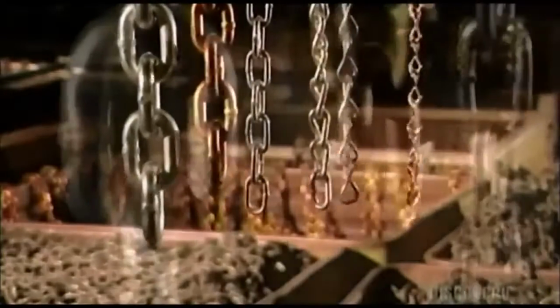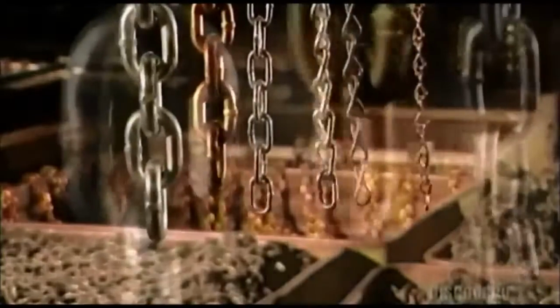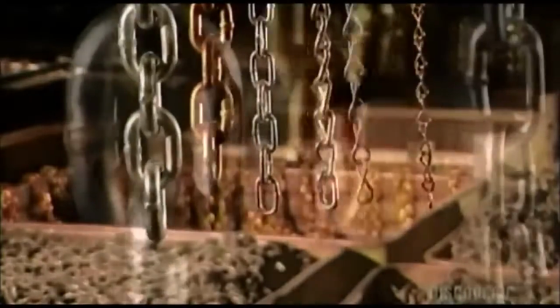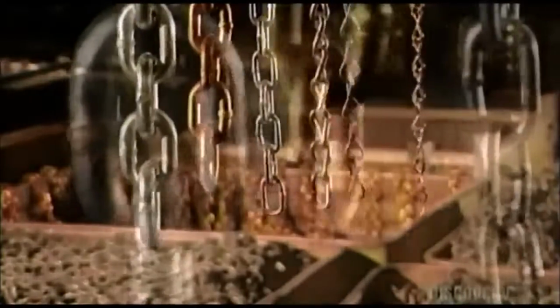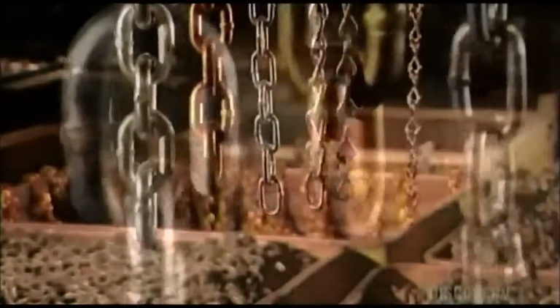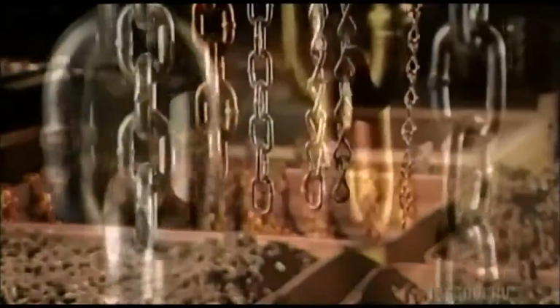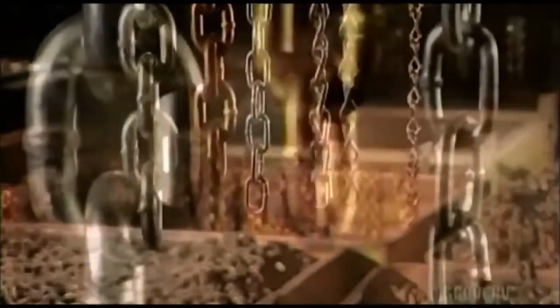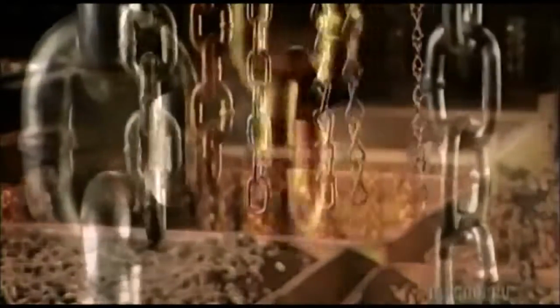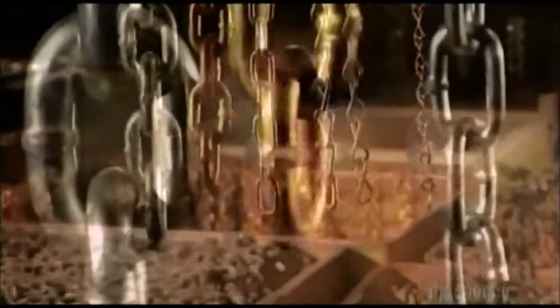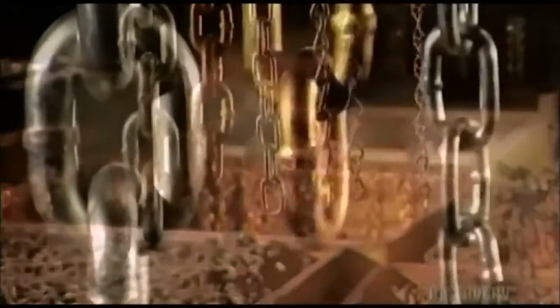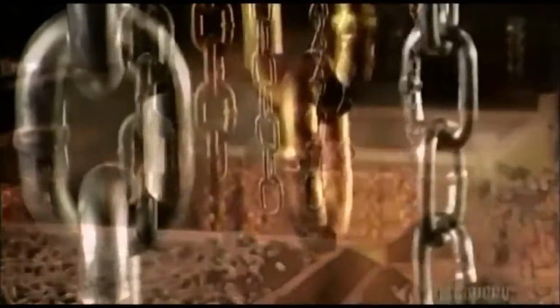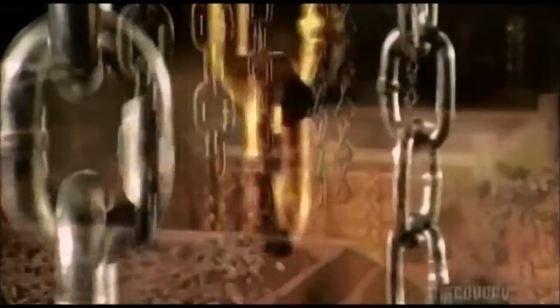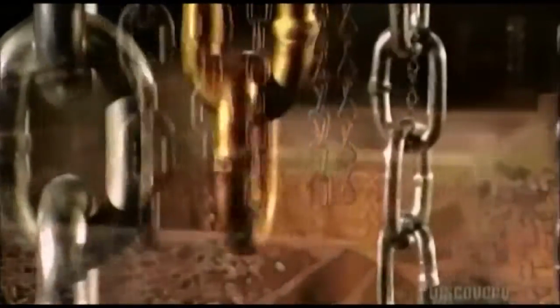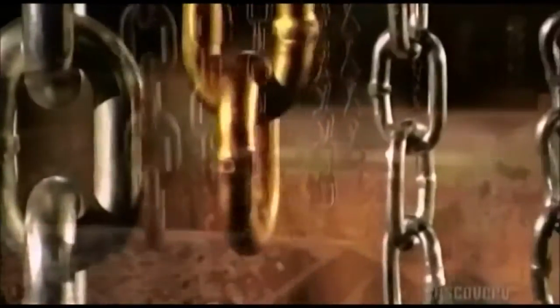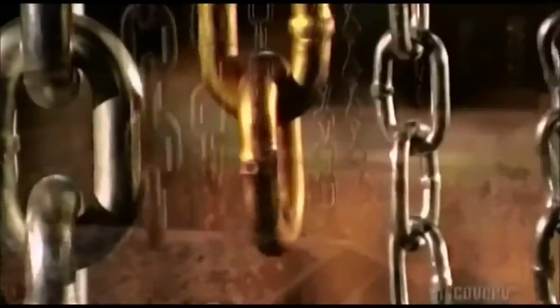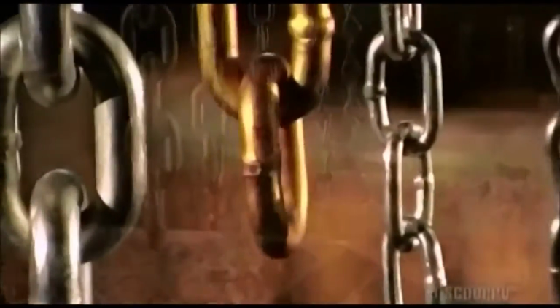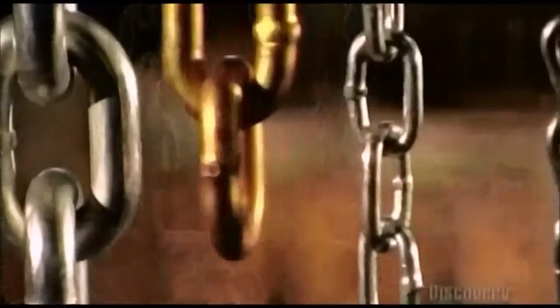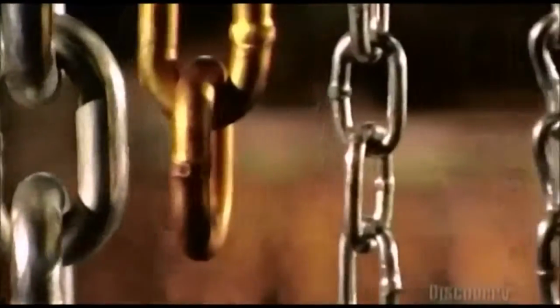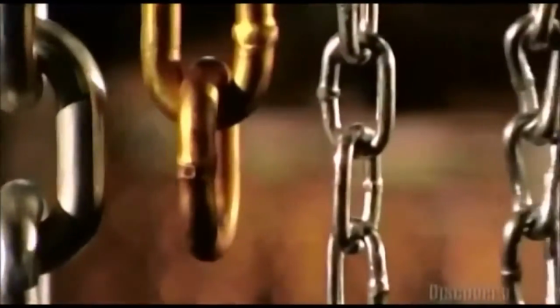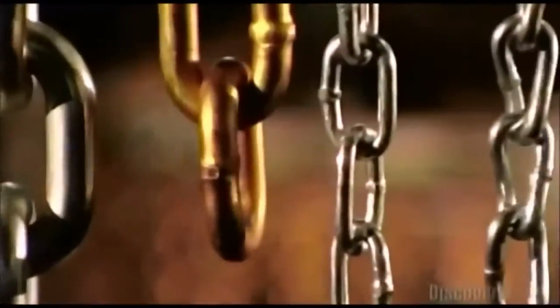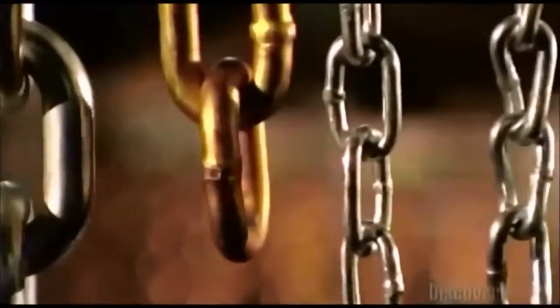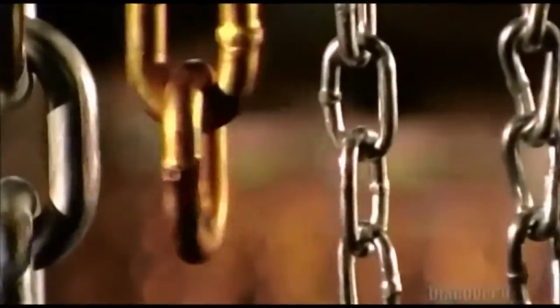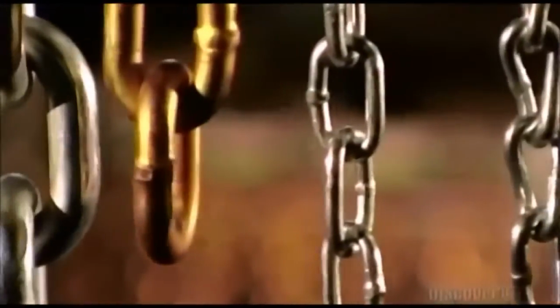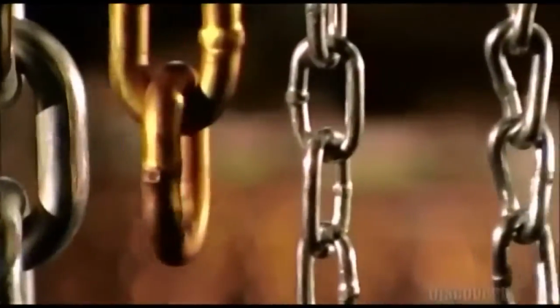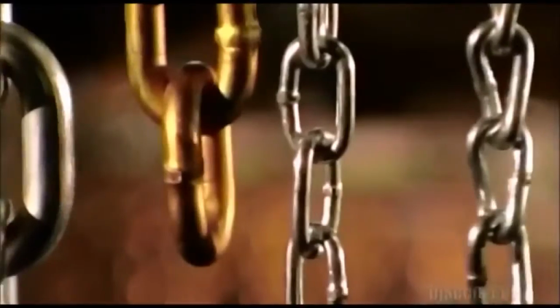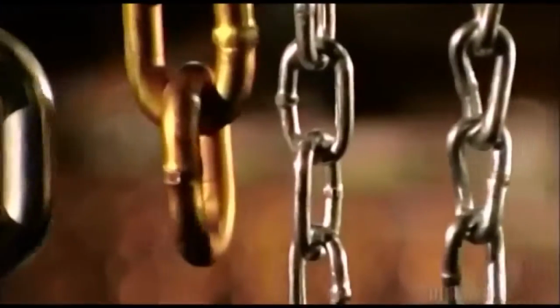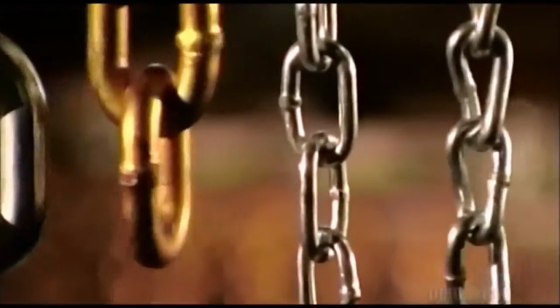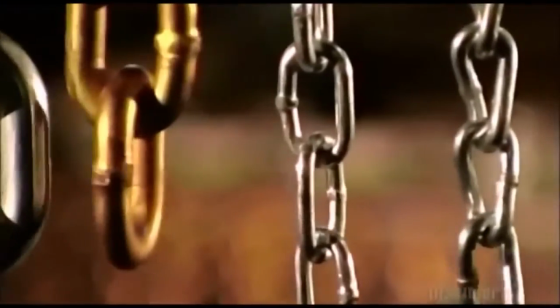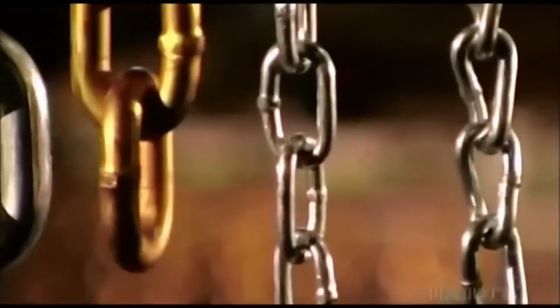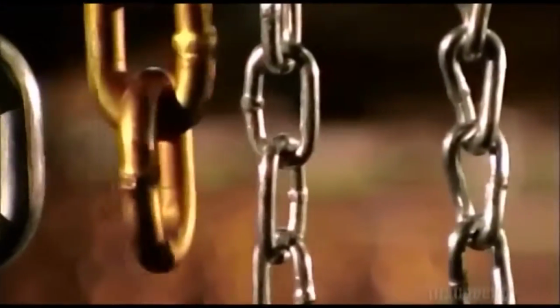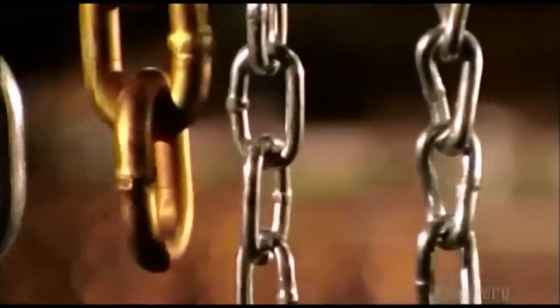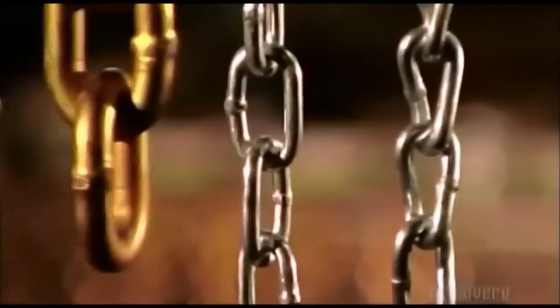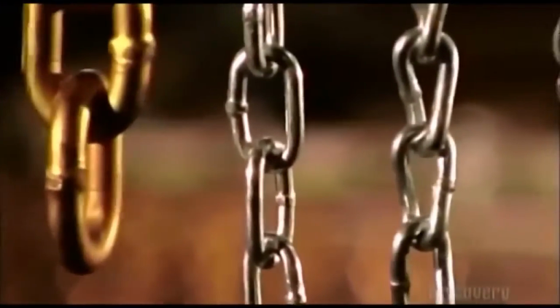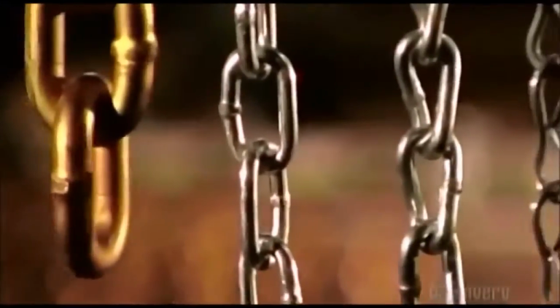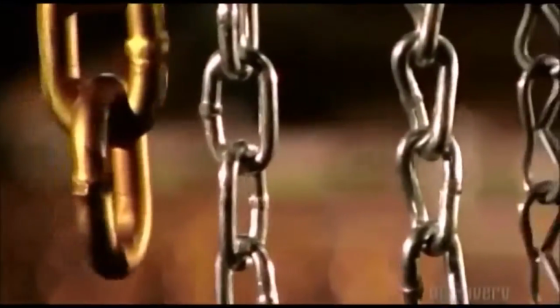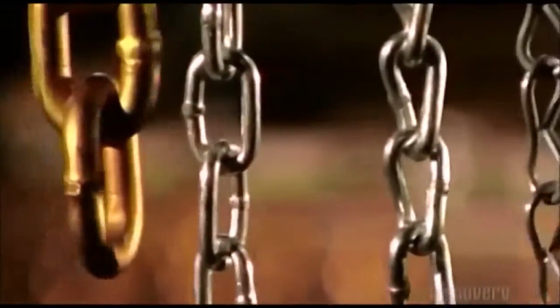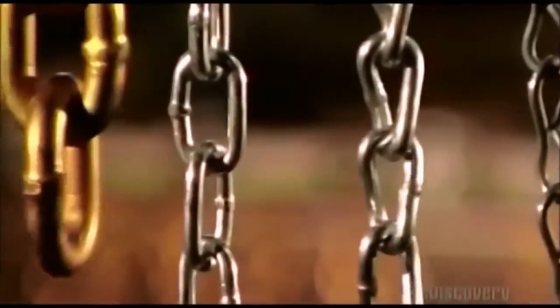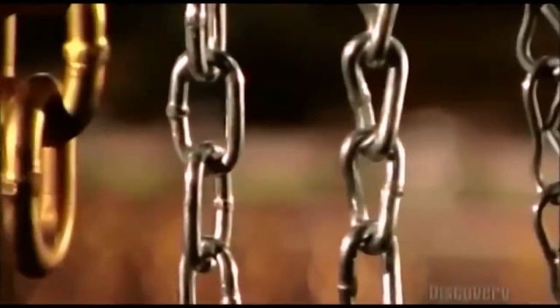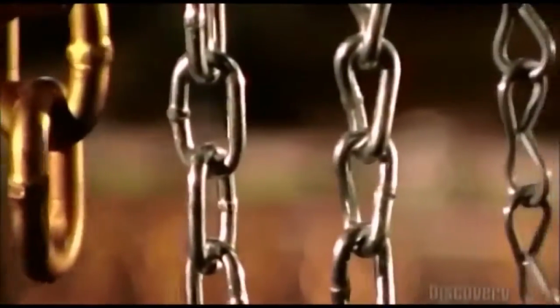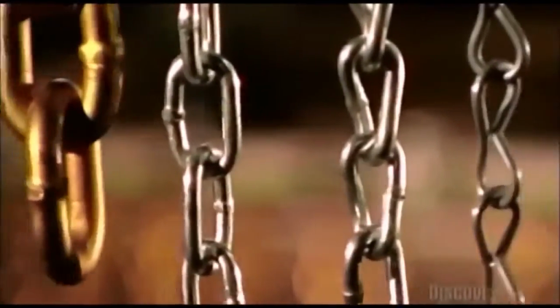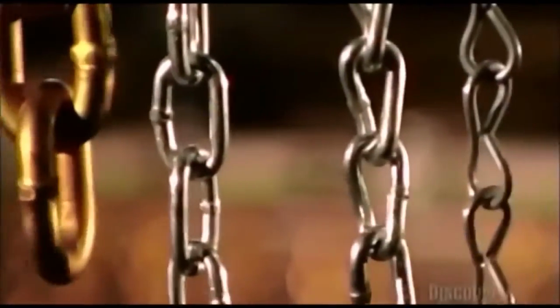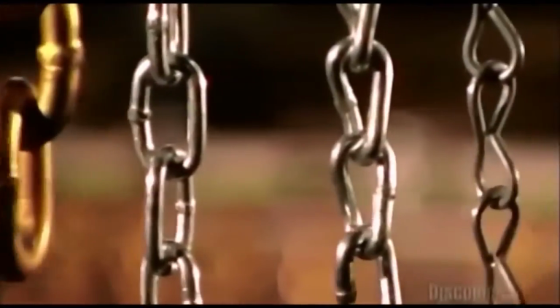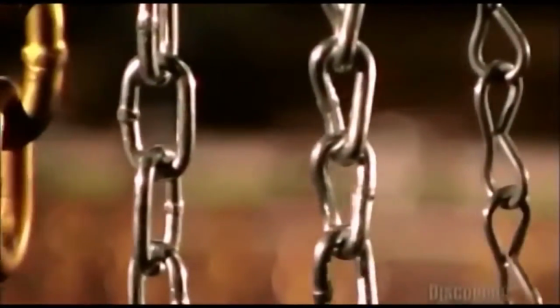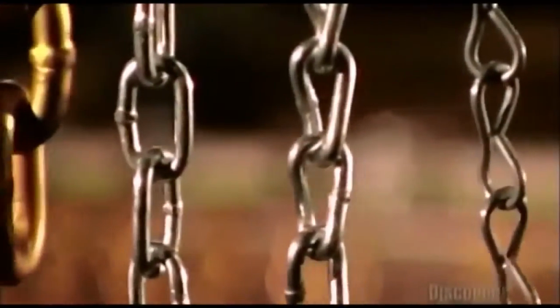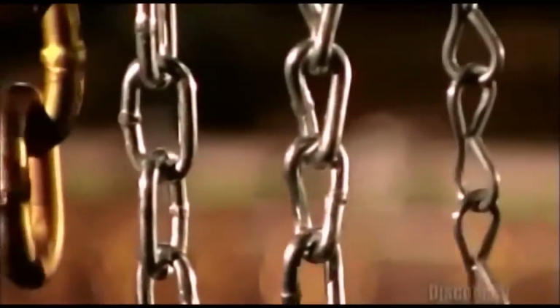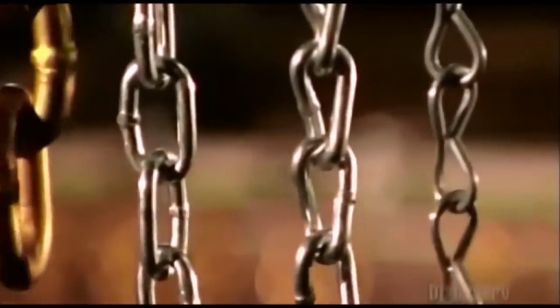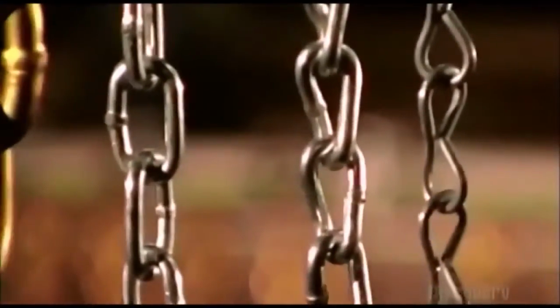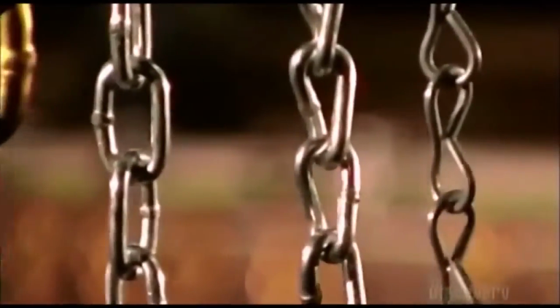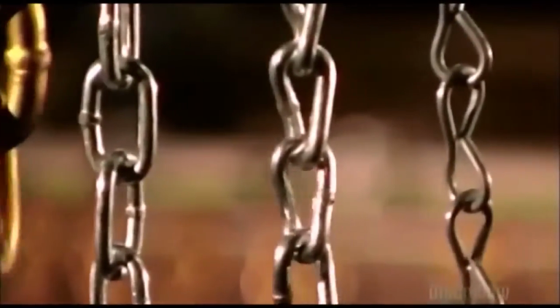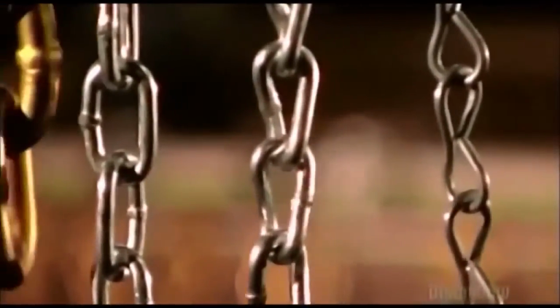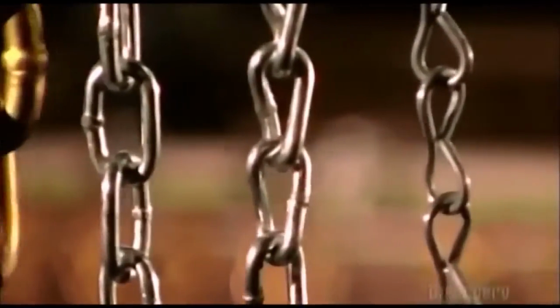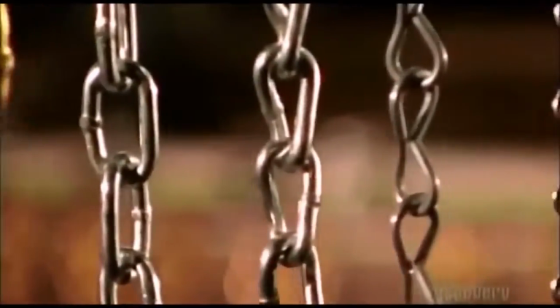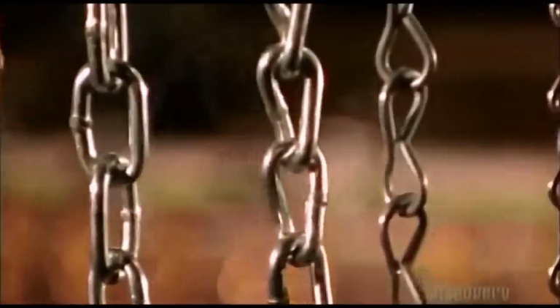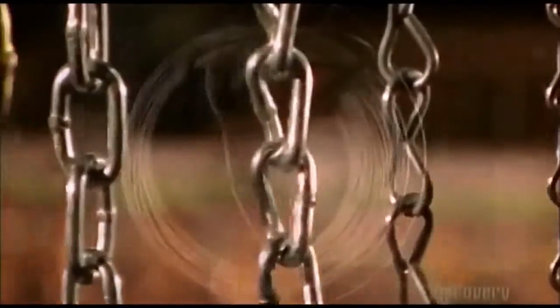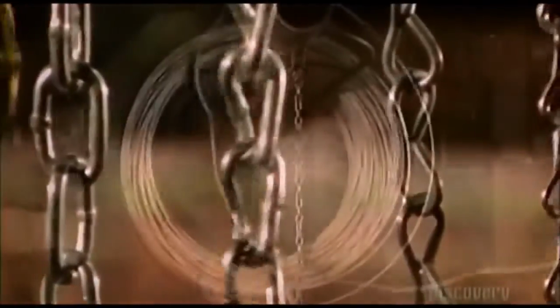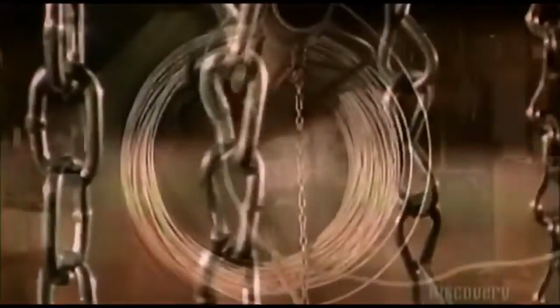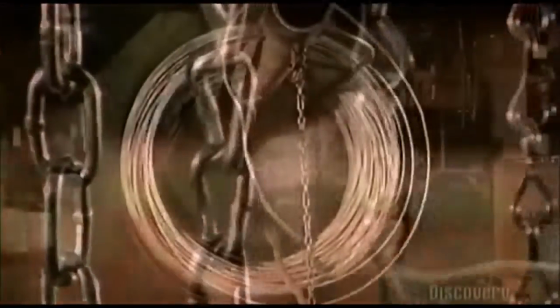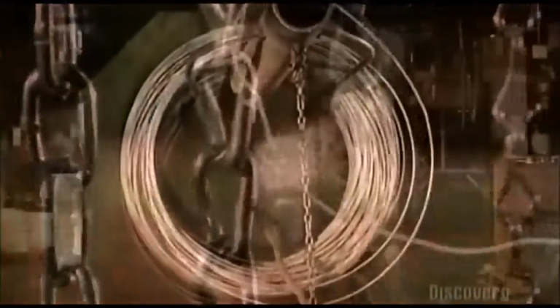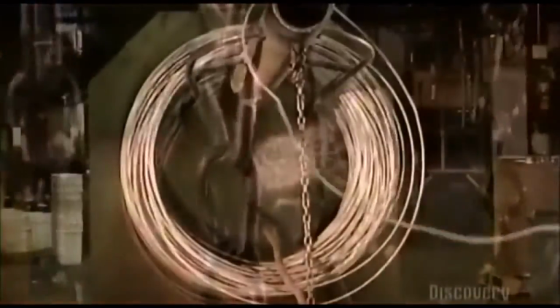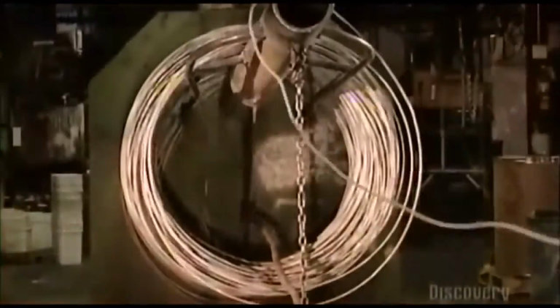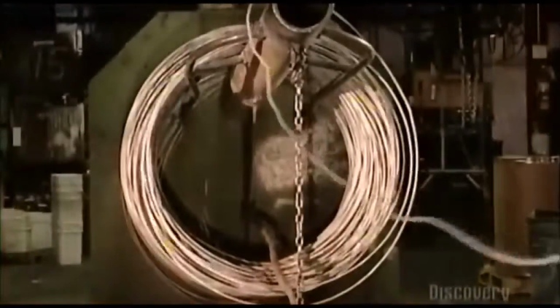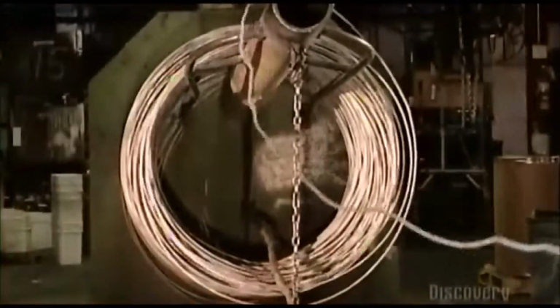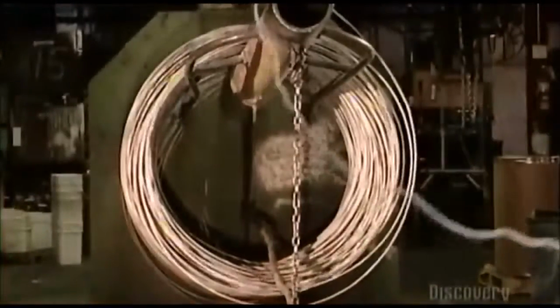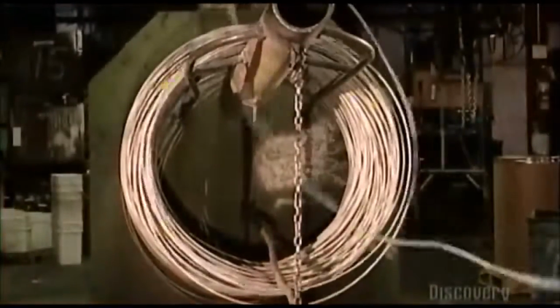Chains are used to tie things down, hold things together, and pull things along. Their many sizes reflect the varied uses.